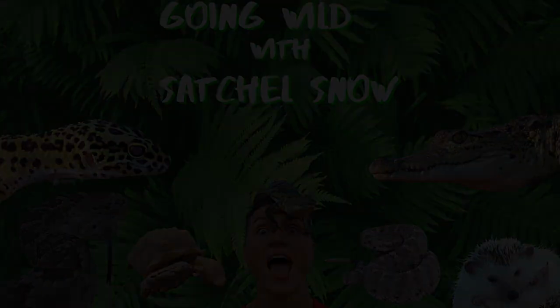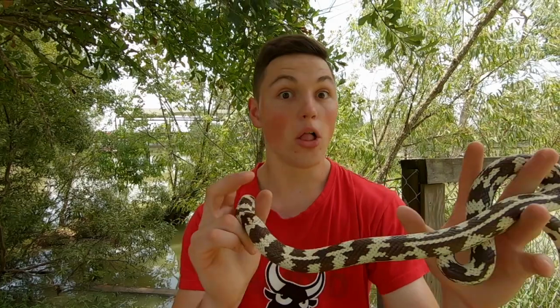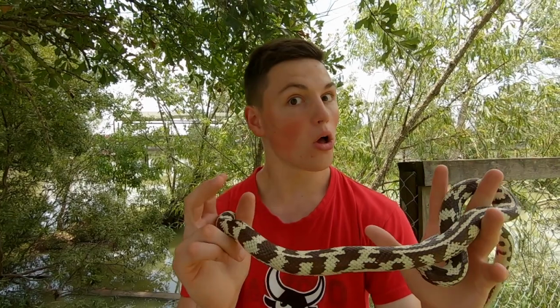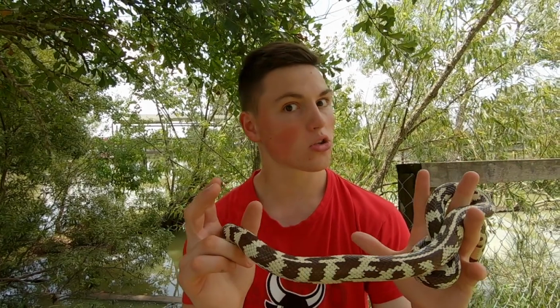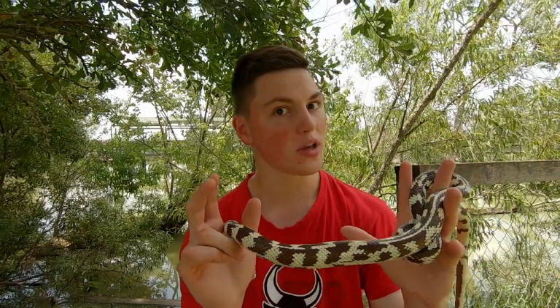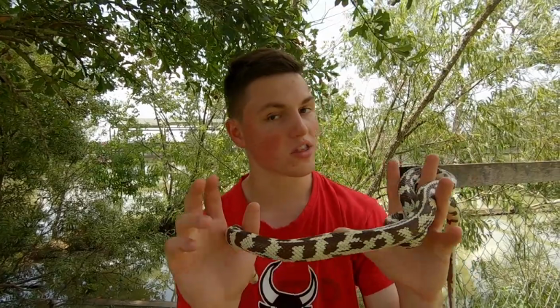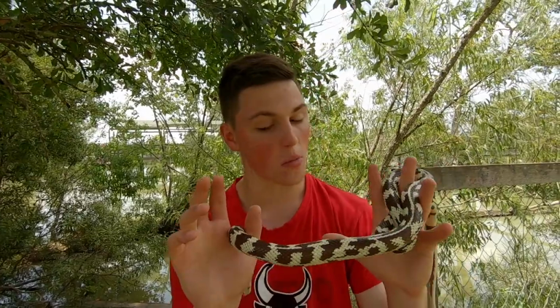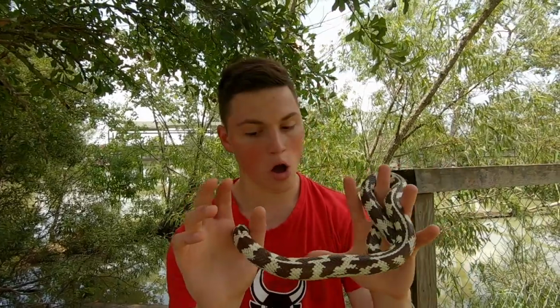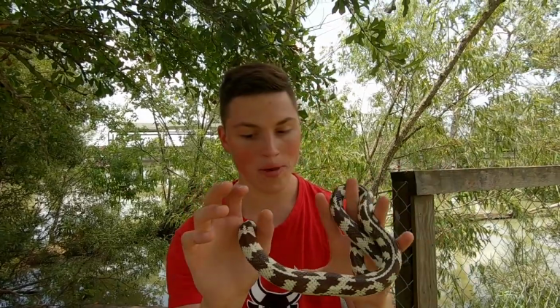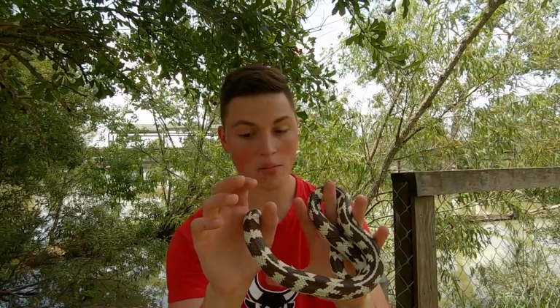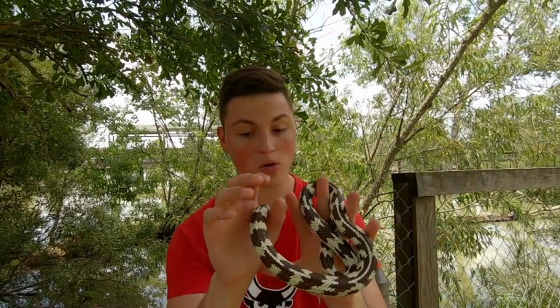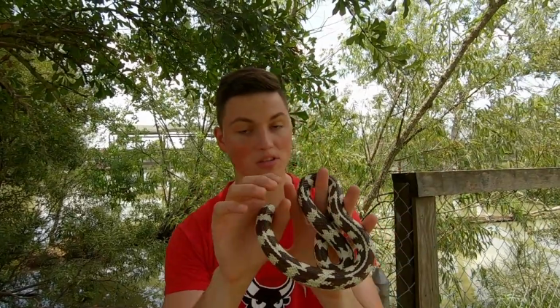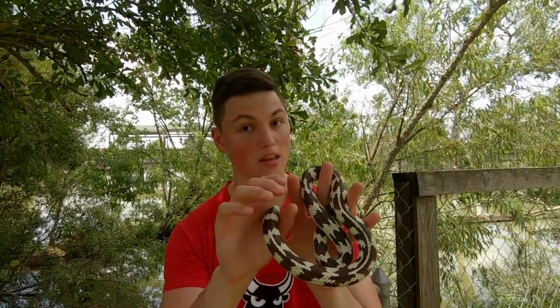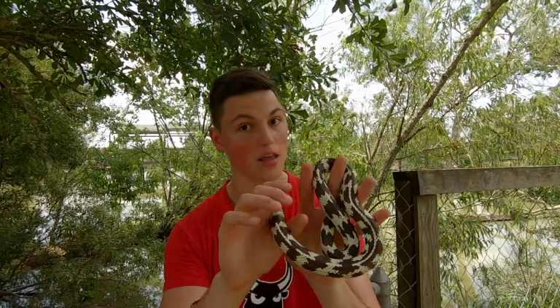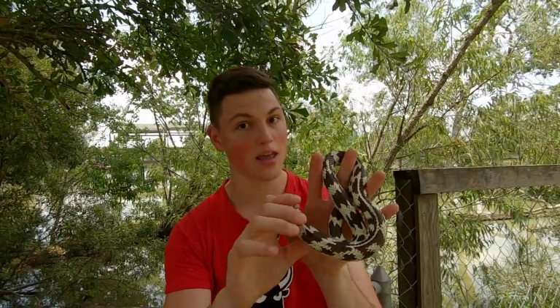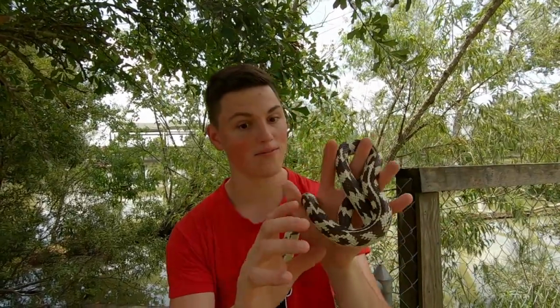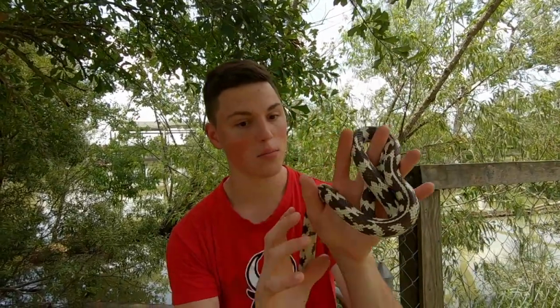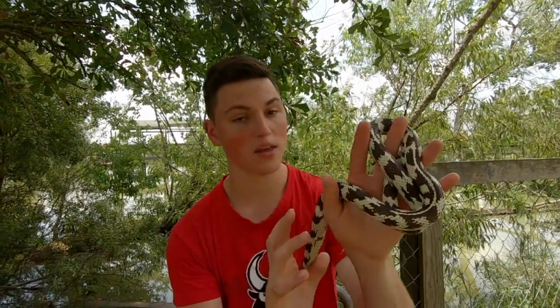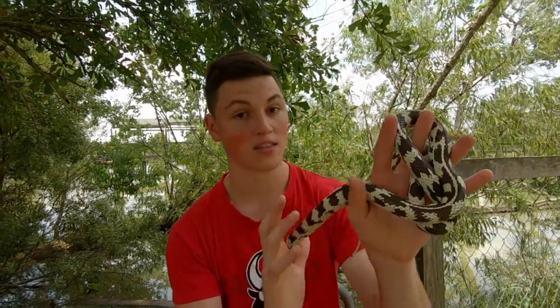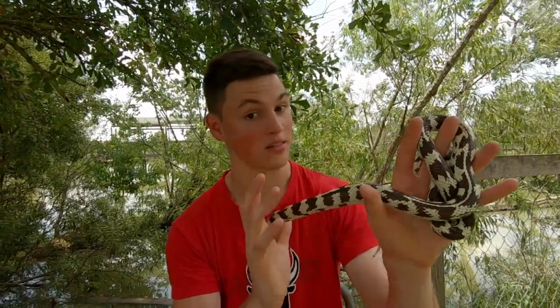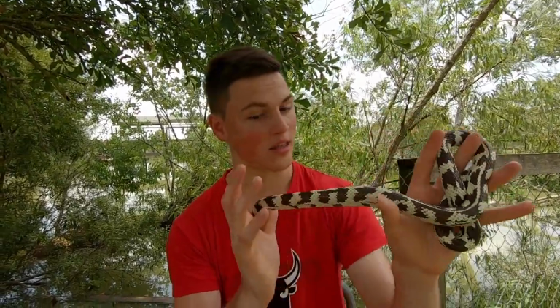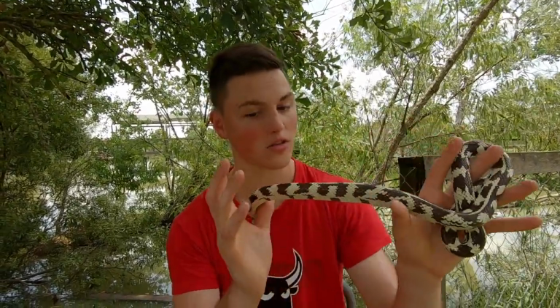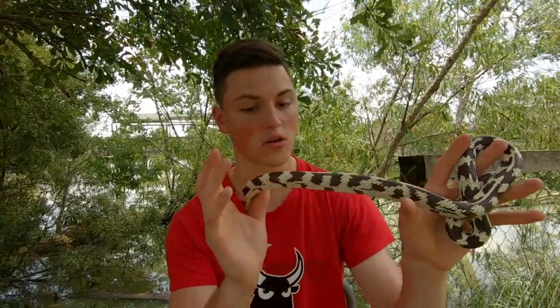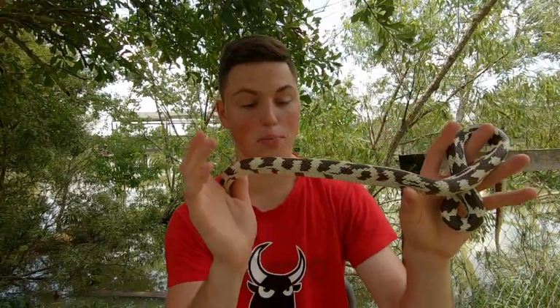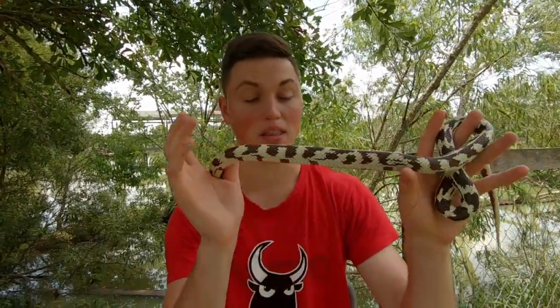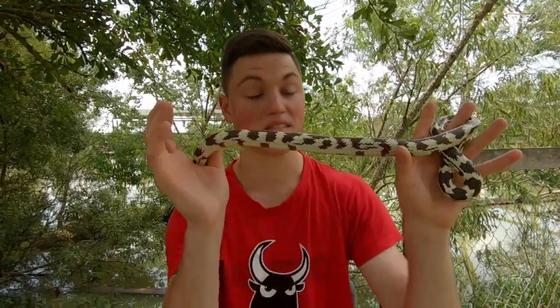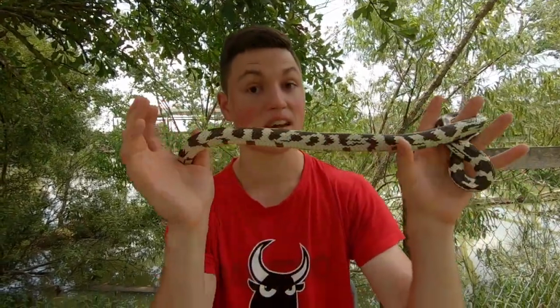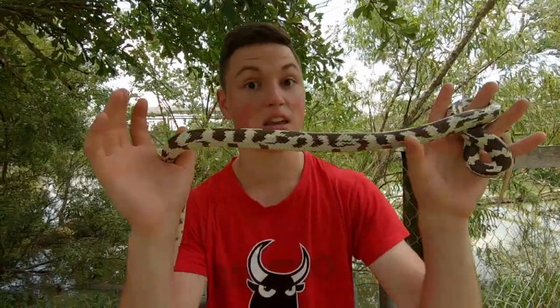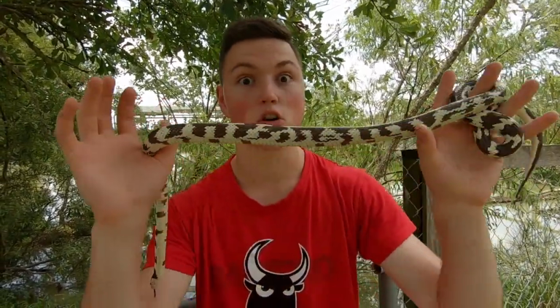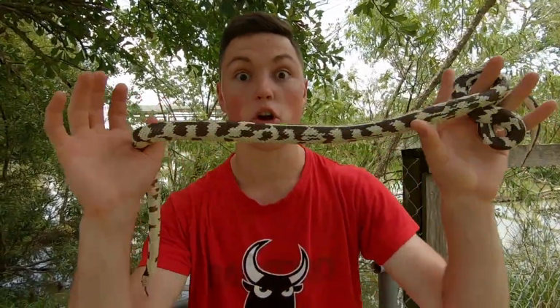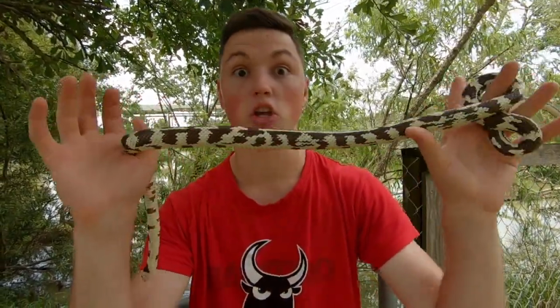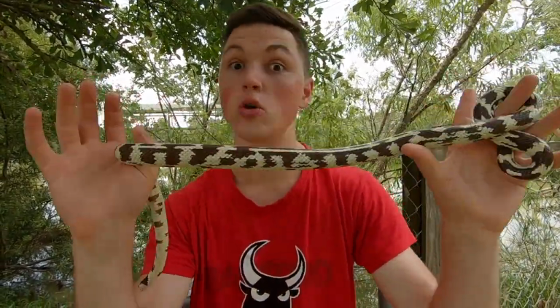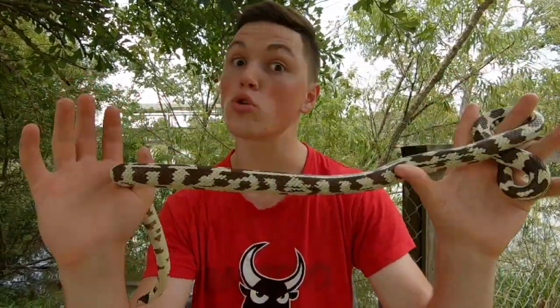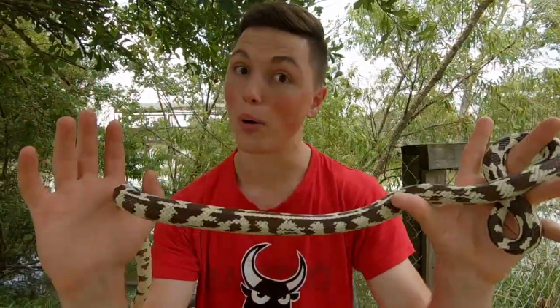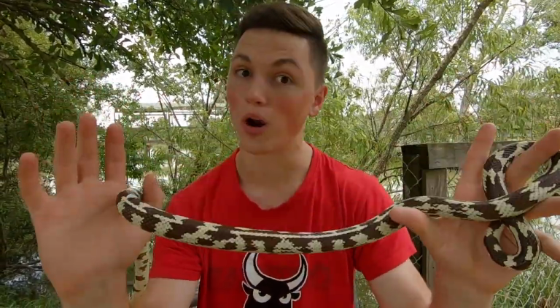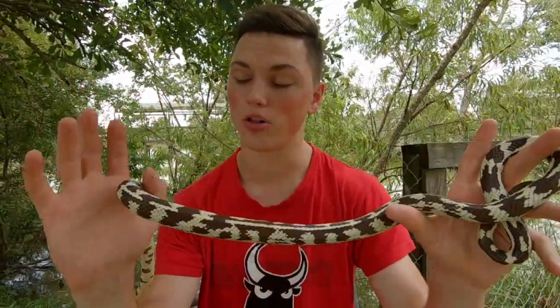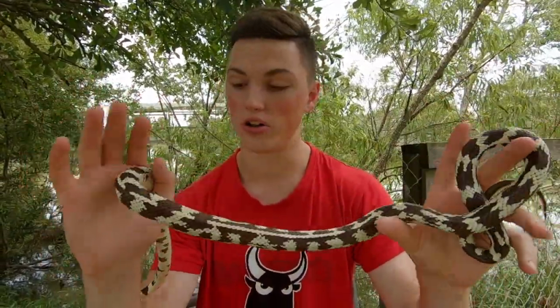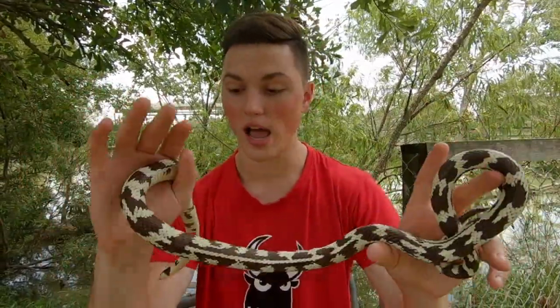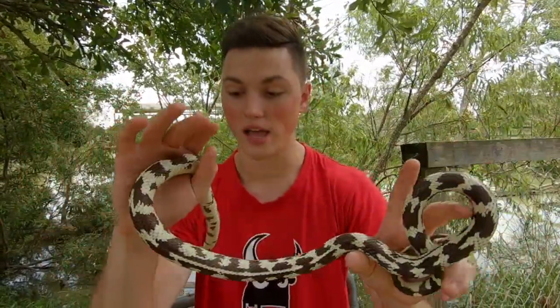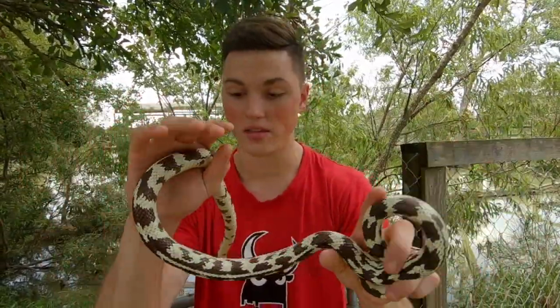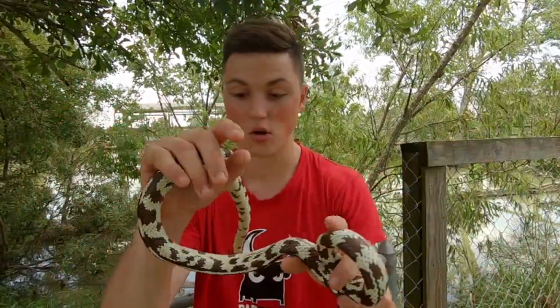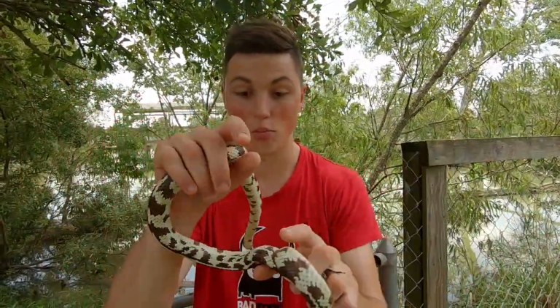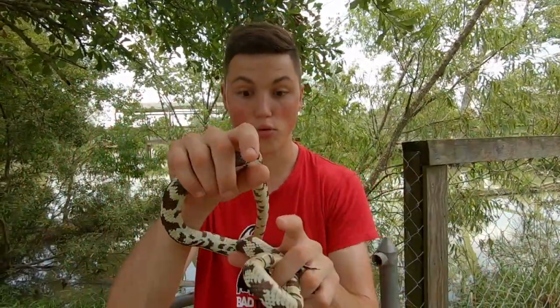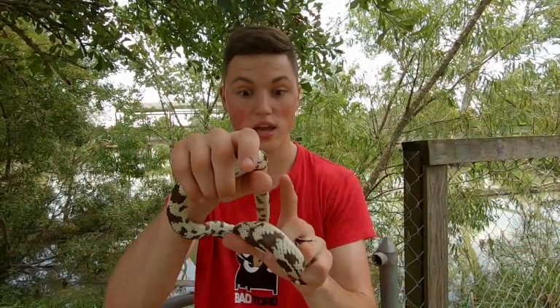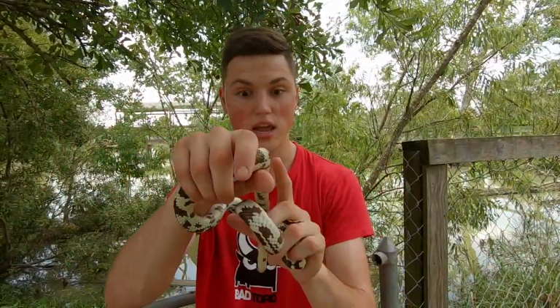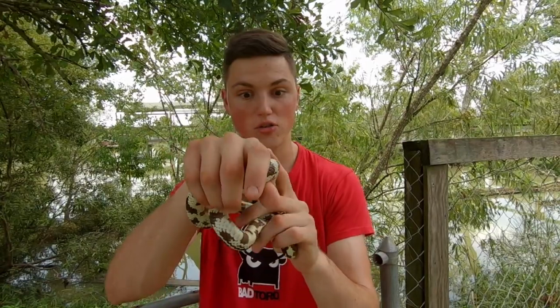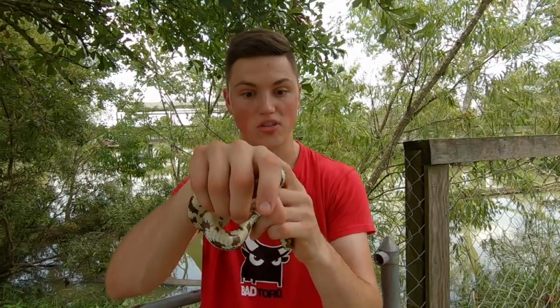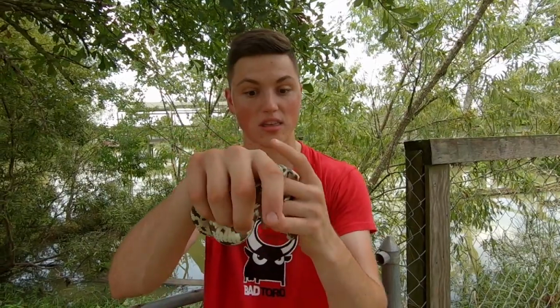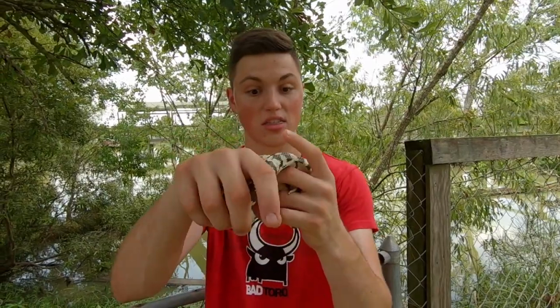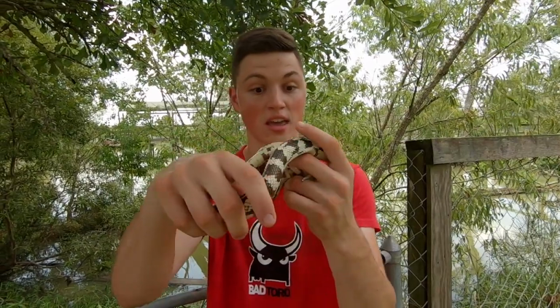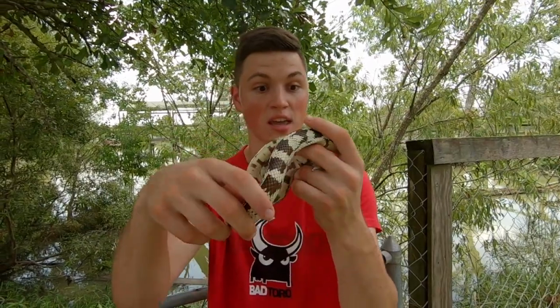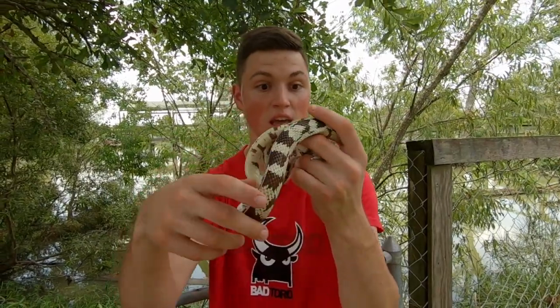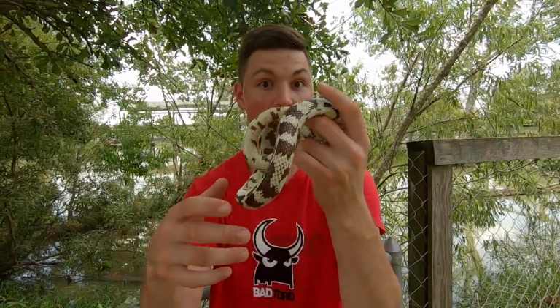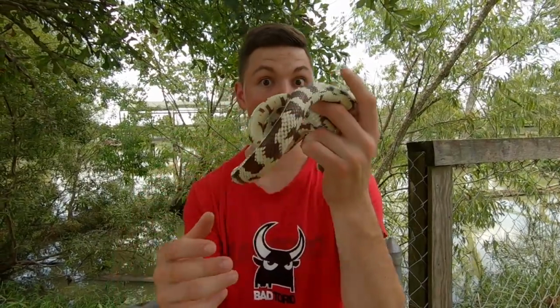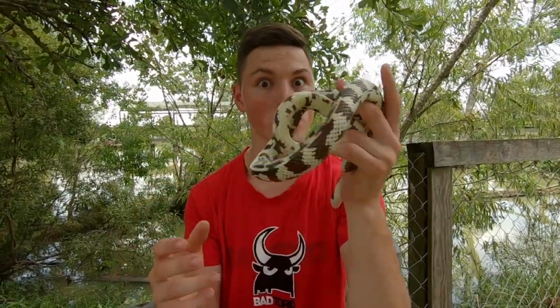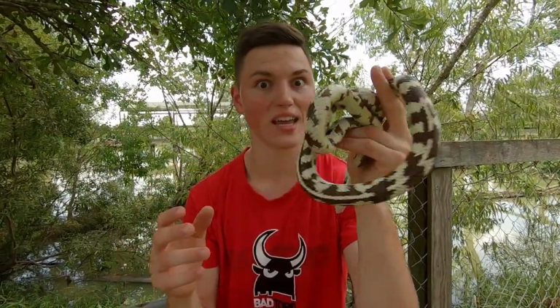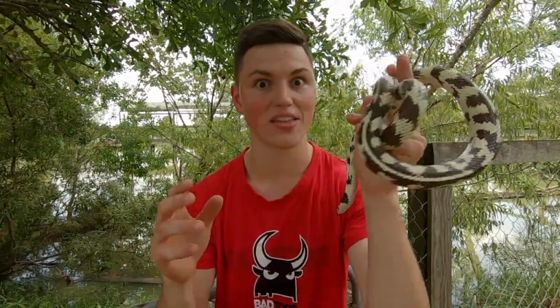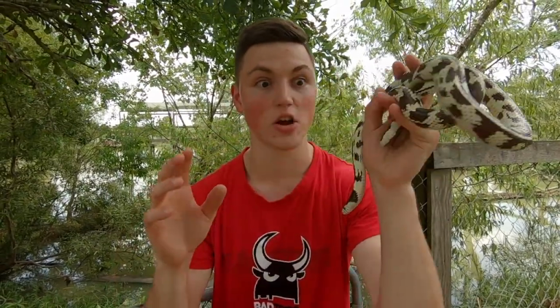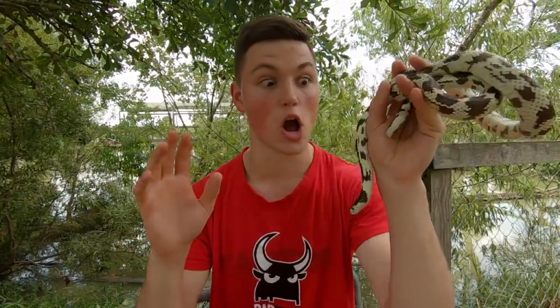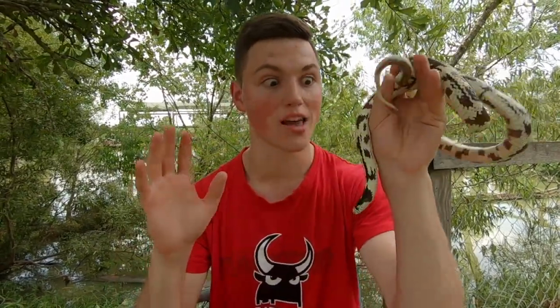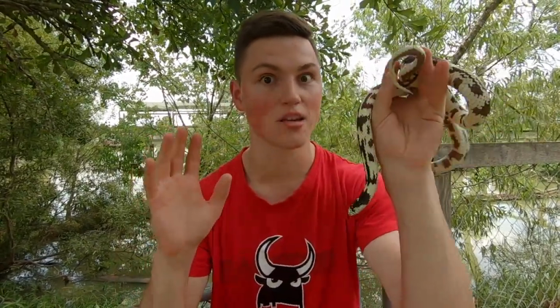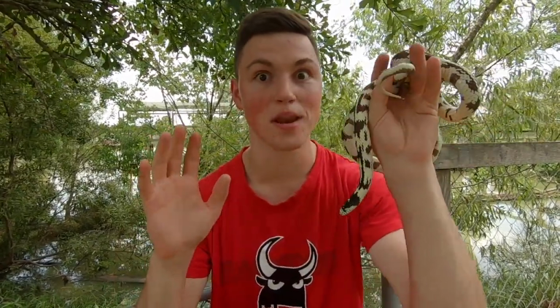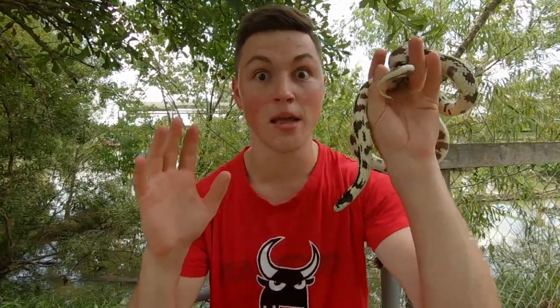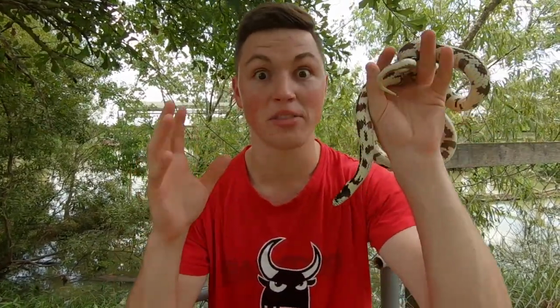They'll also eat small mammals and amphibians and lizards, but snakes are a huge part of their diet — so a pretty interesting thing, and where they get their awesome name.